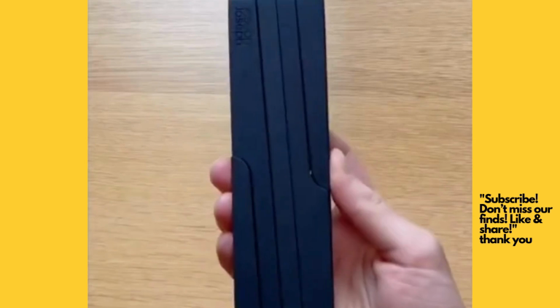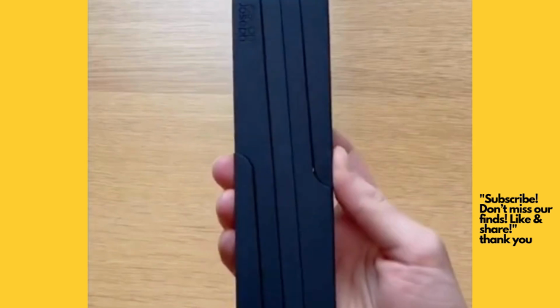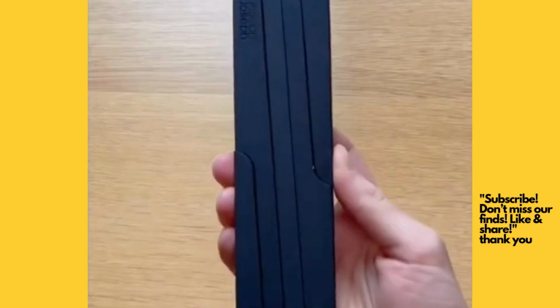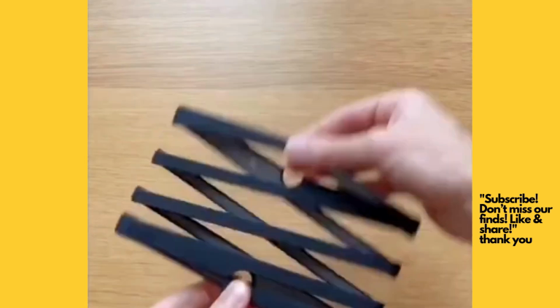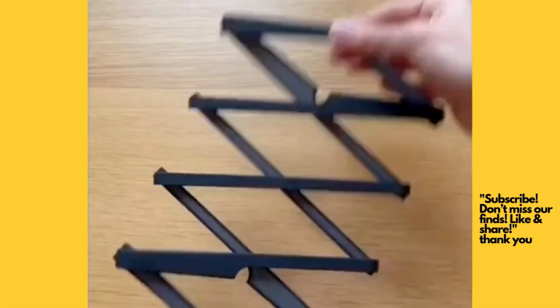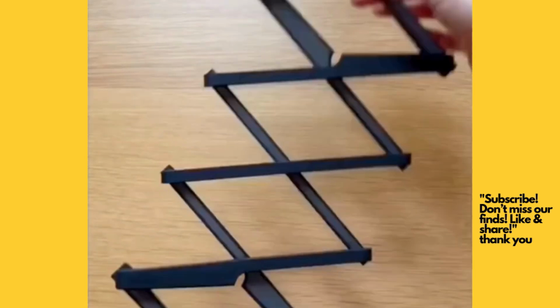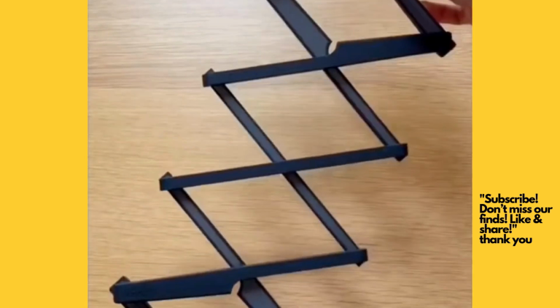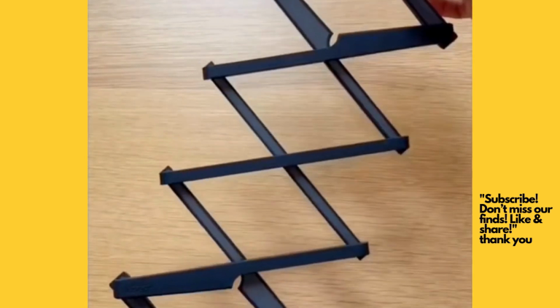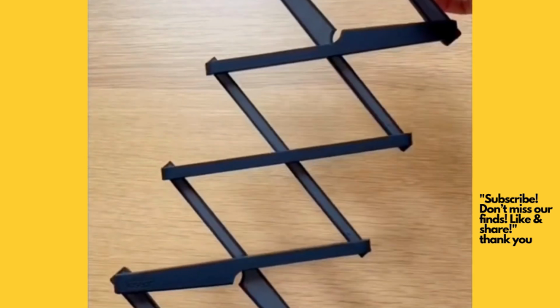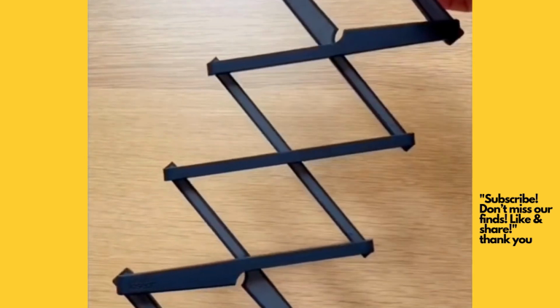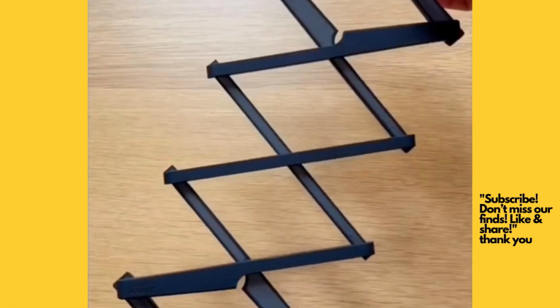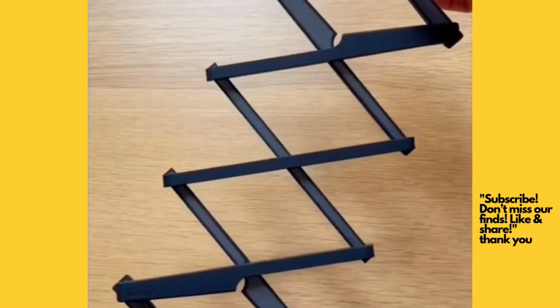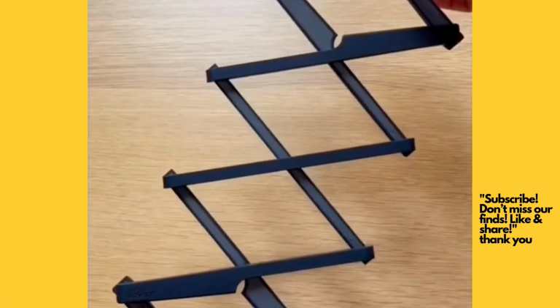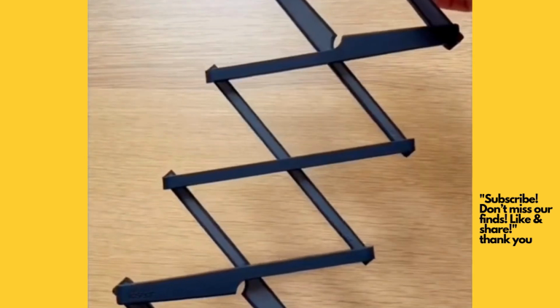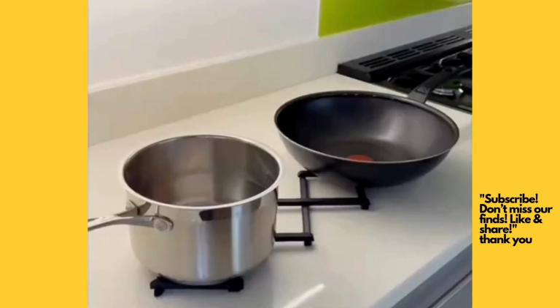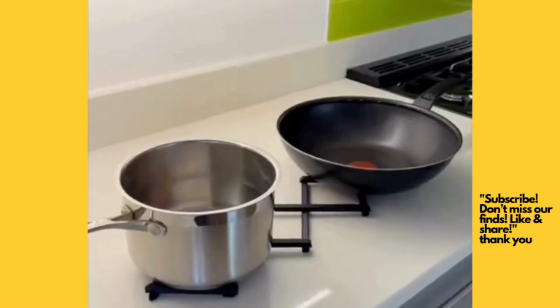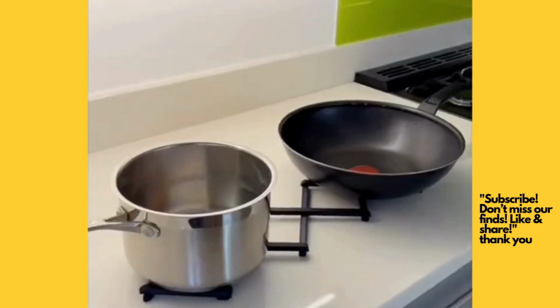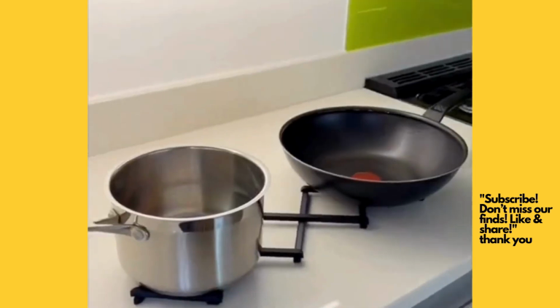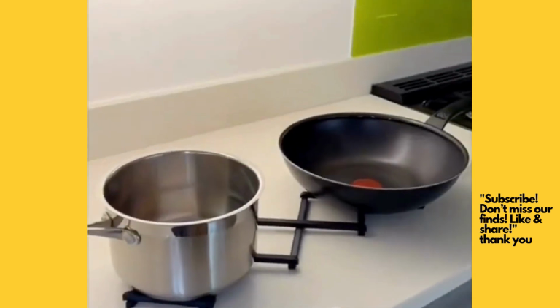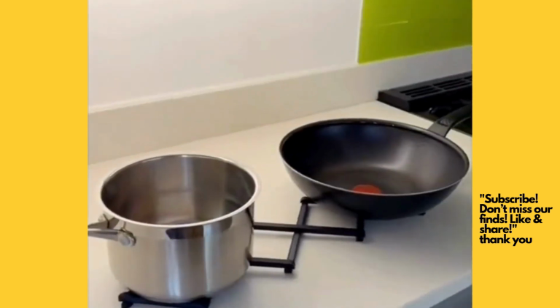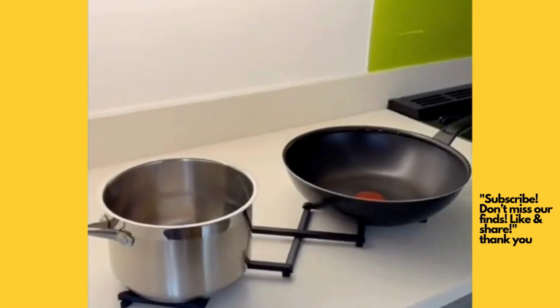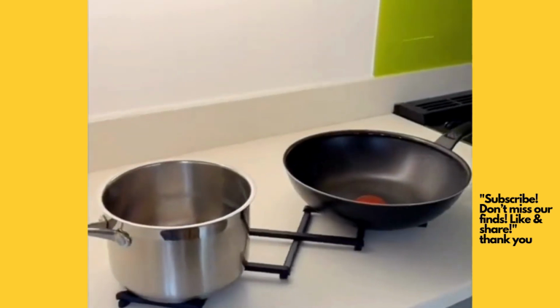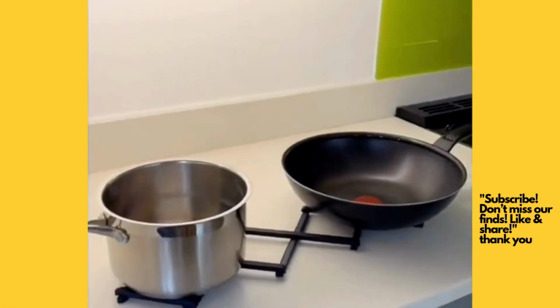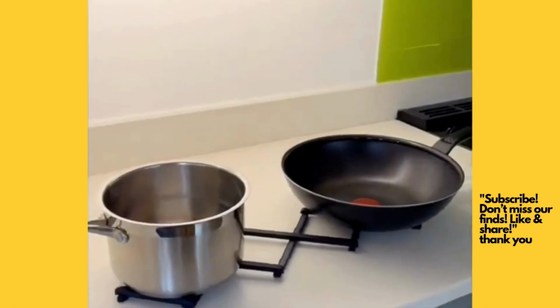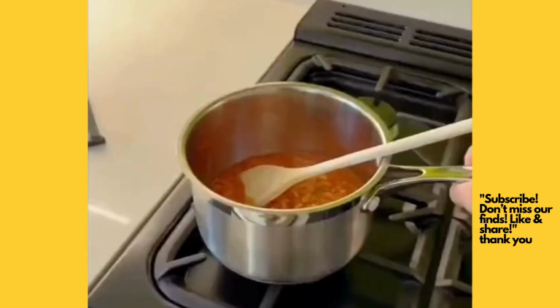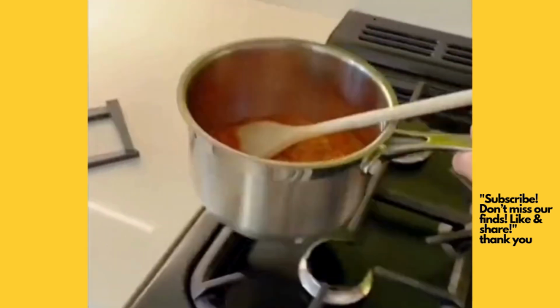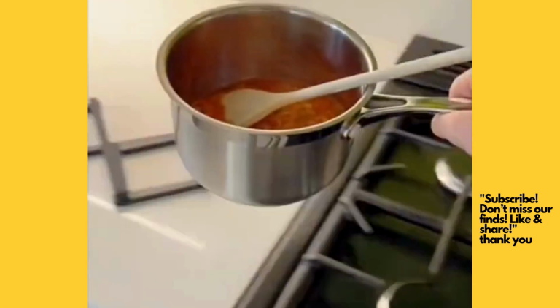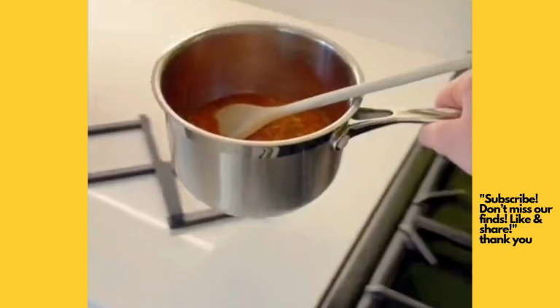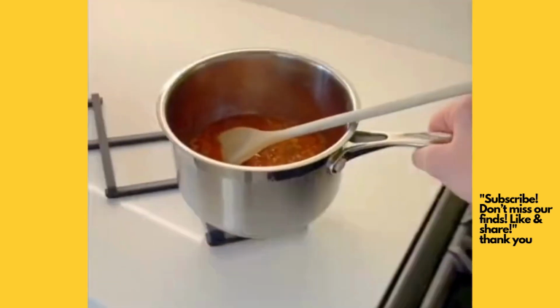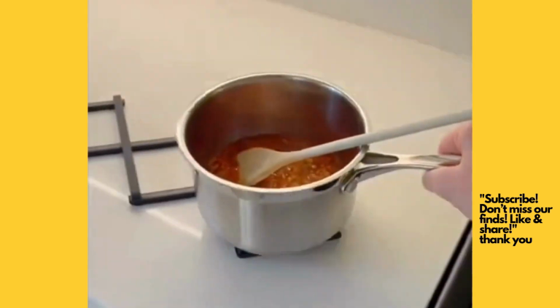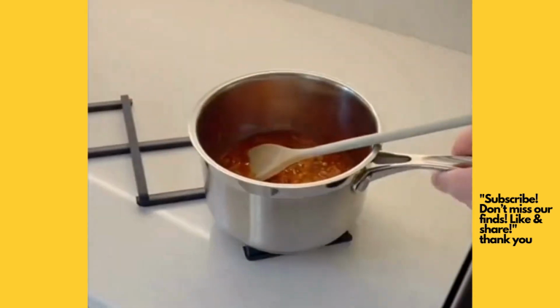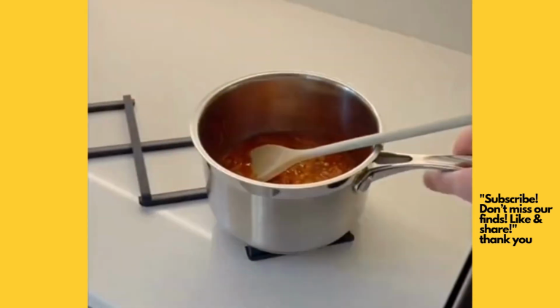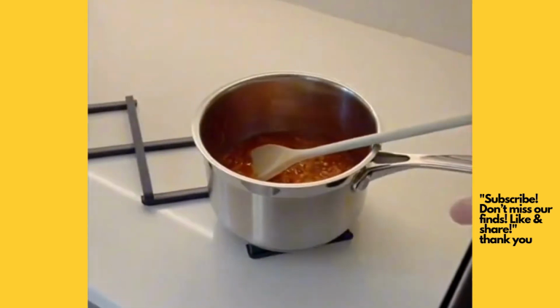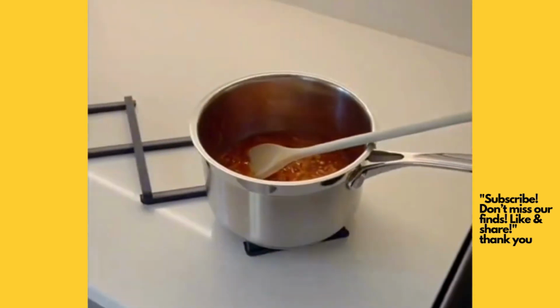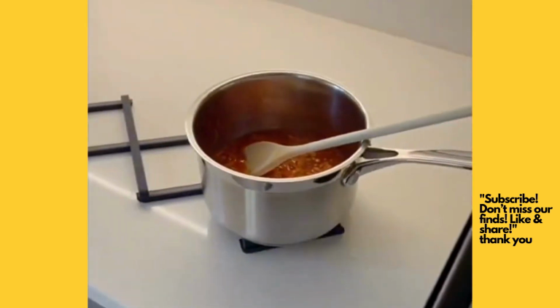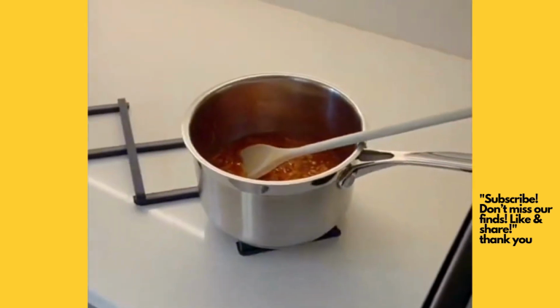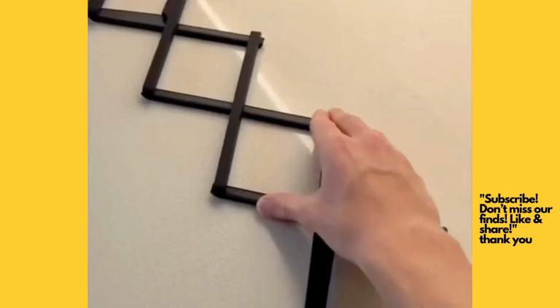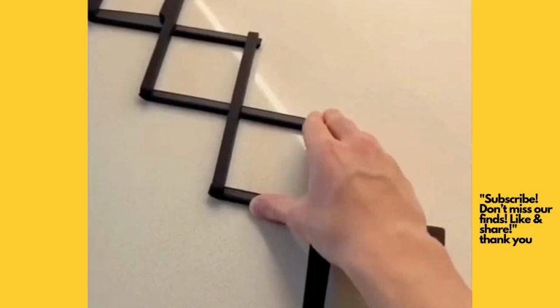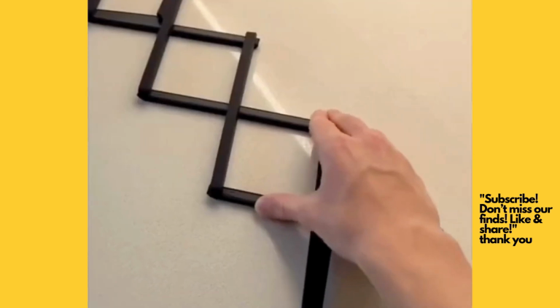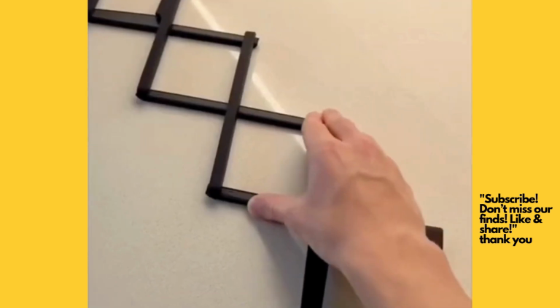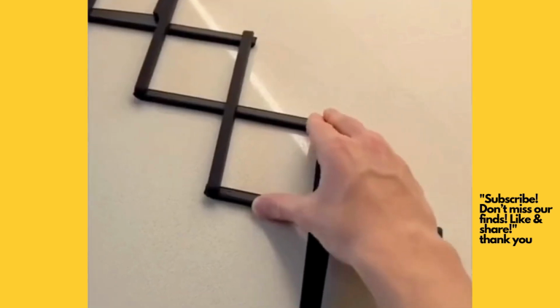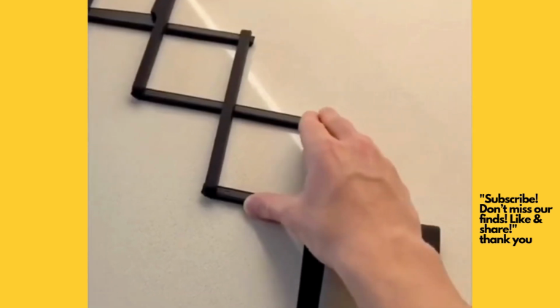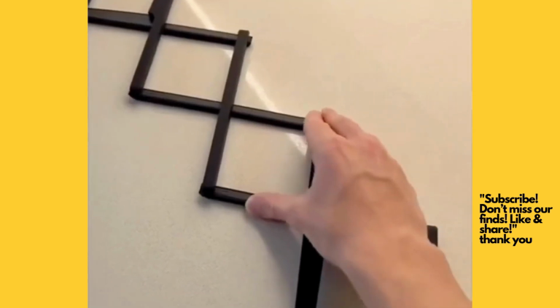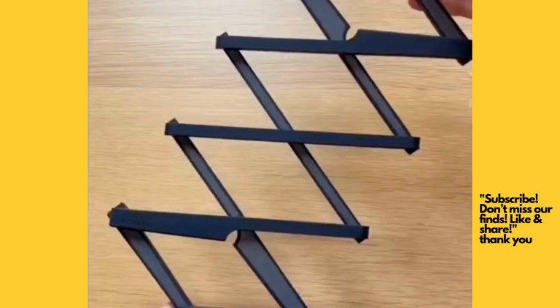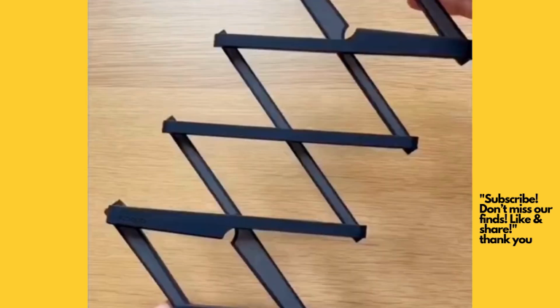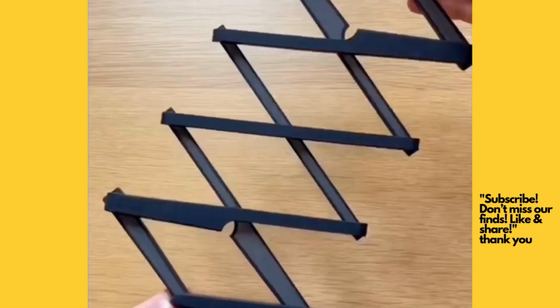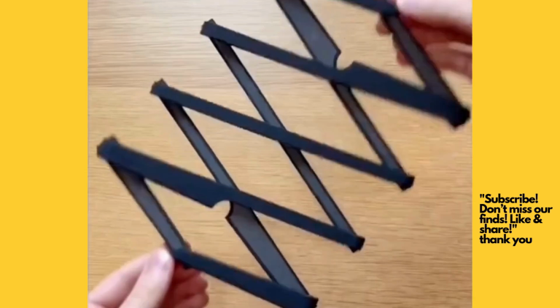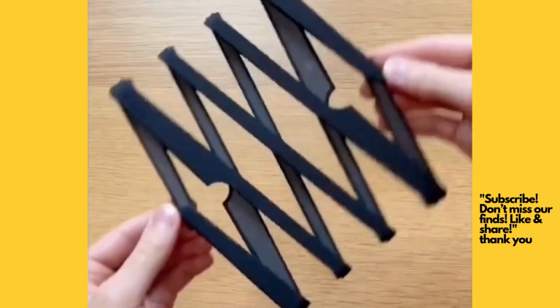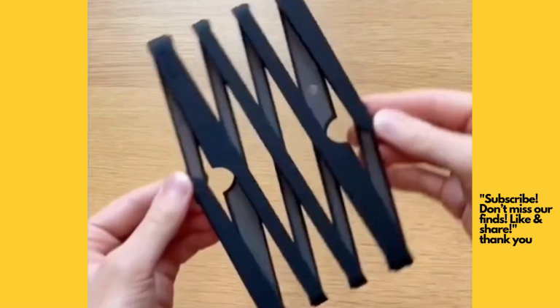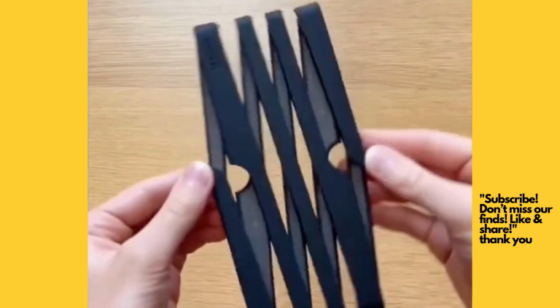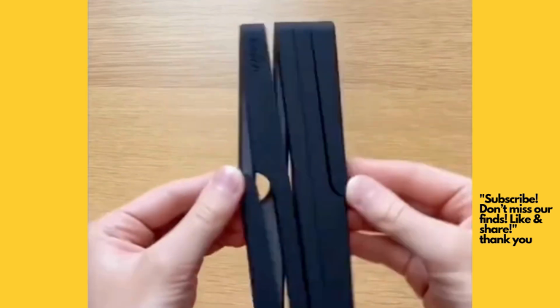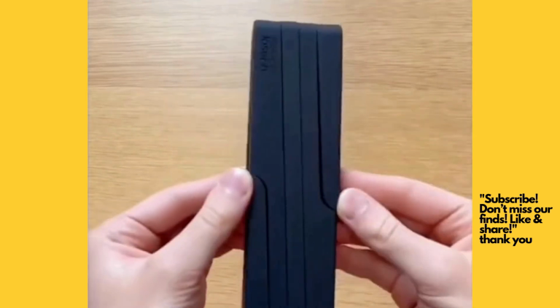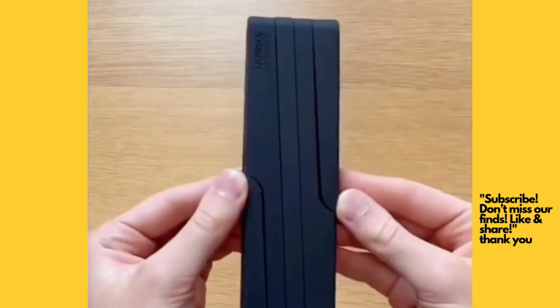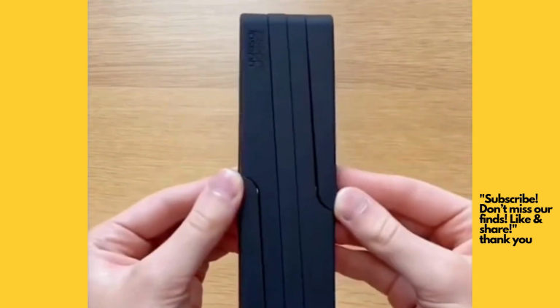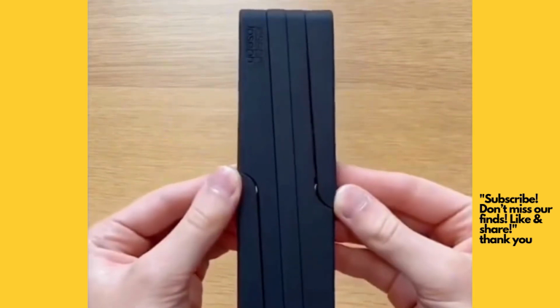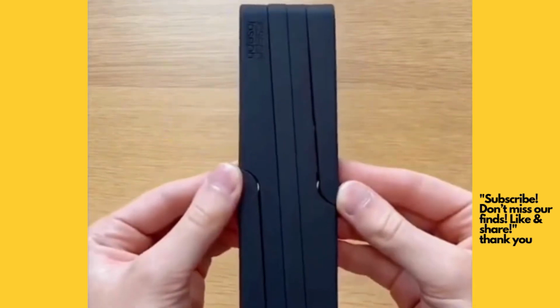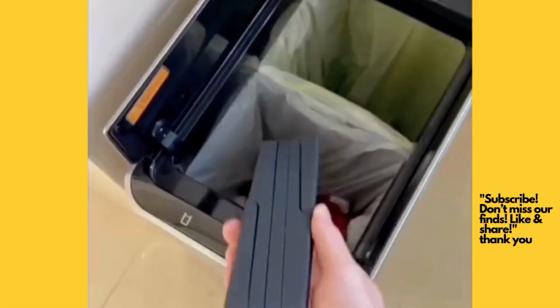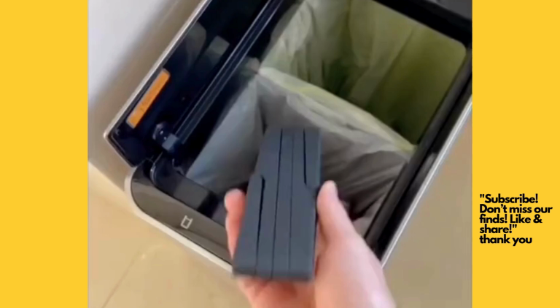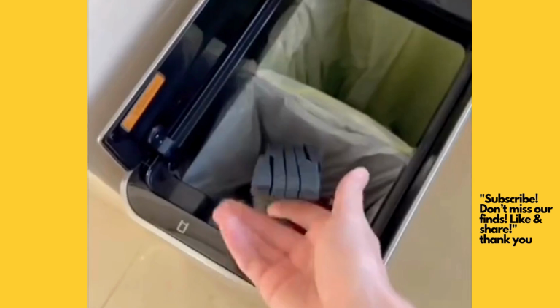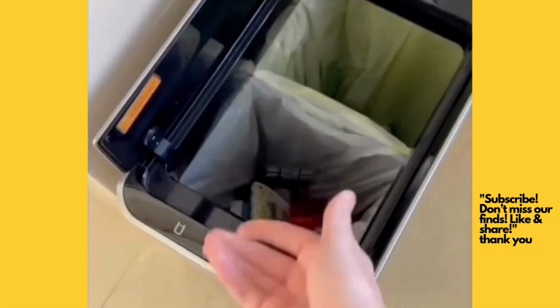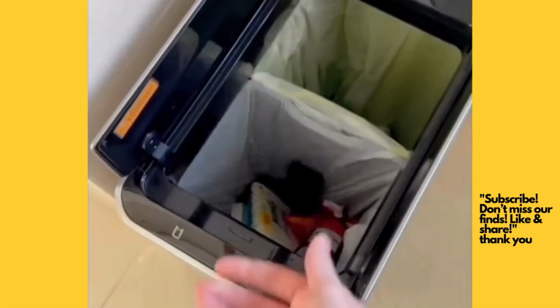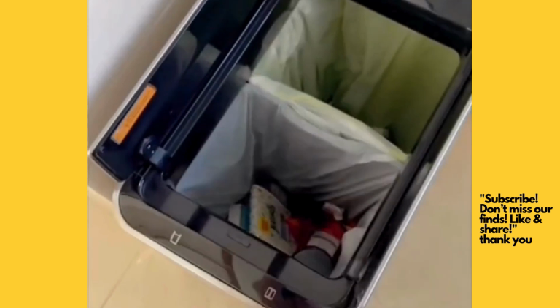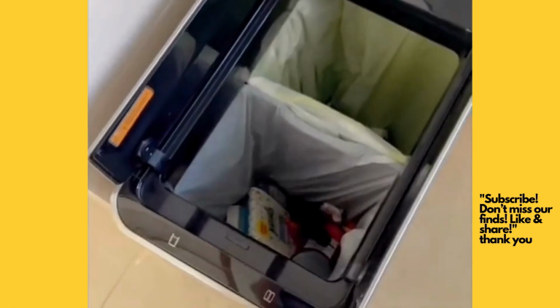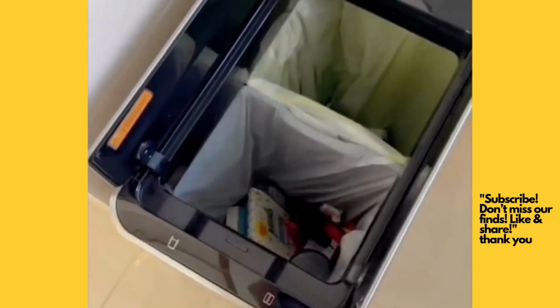A foldable silicone pad which can hold your pots and pans to protect your countertops. It's non-slip and can fold up neatly, making it easy to store.